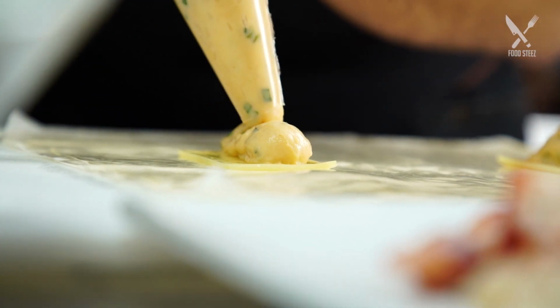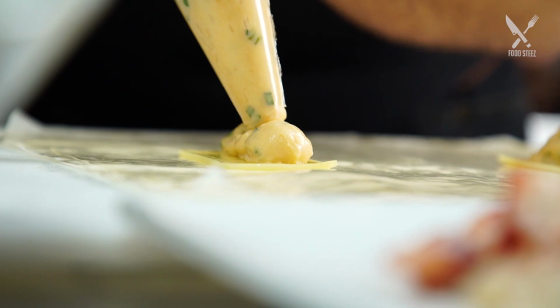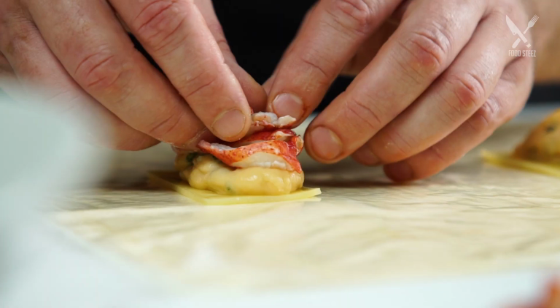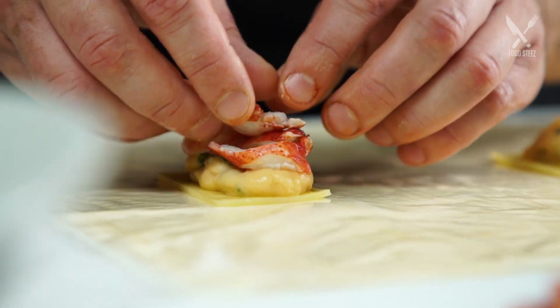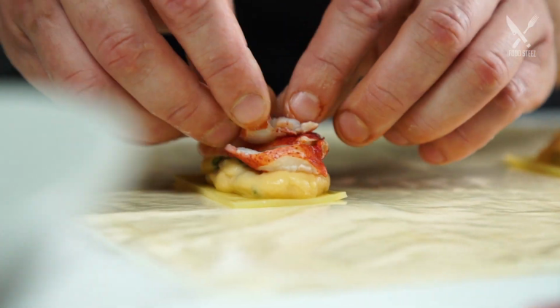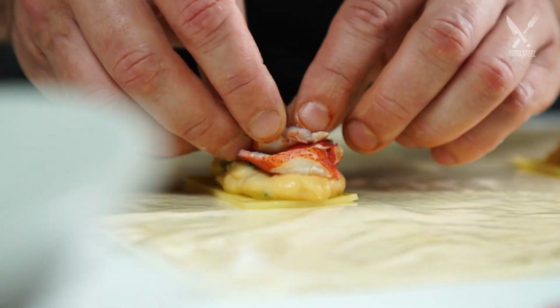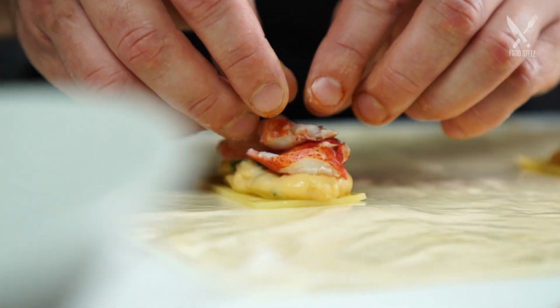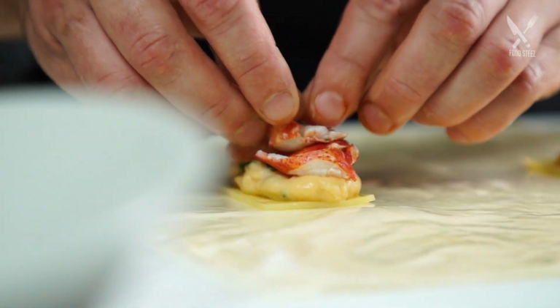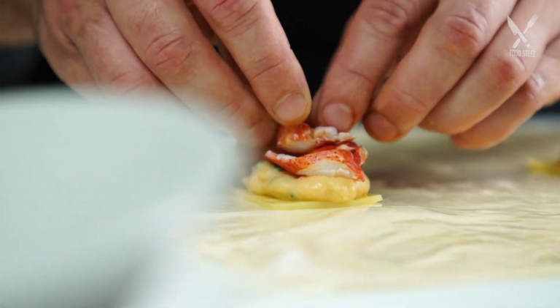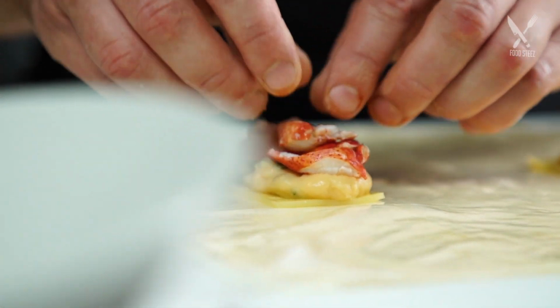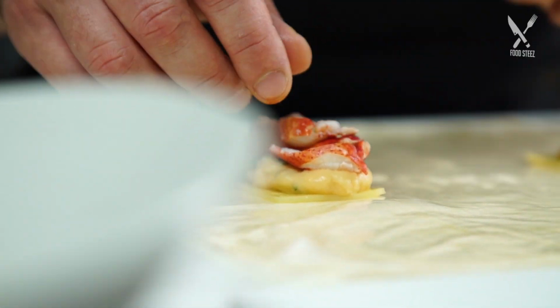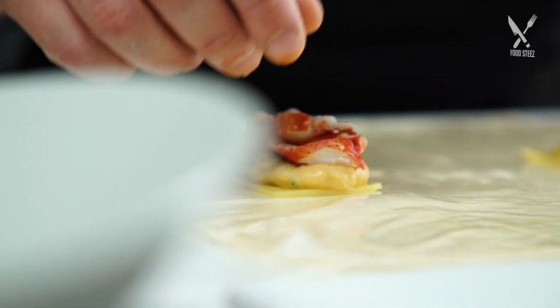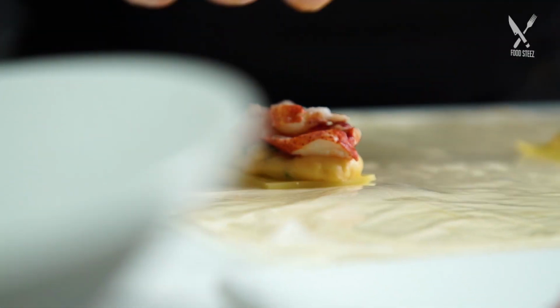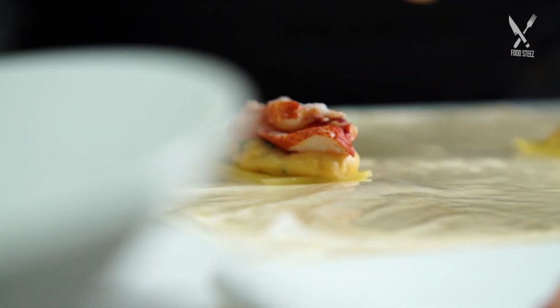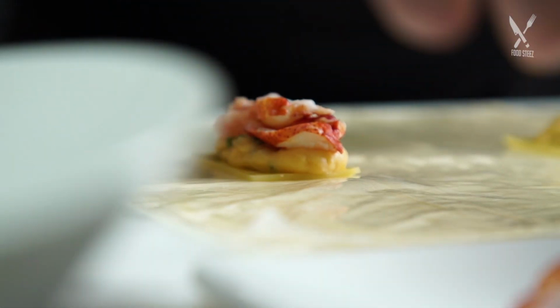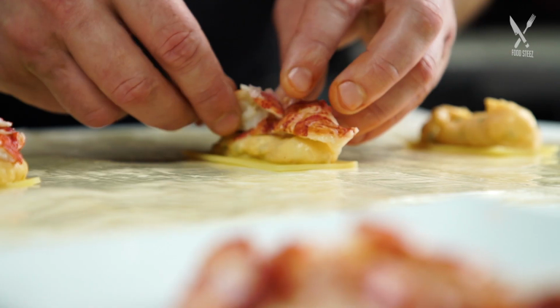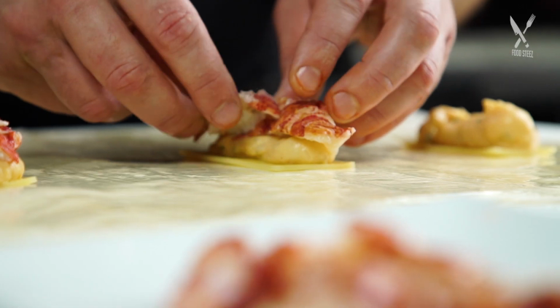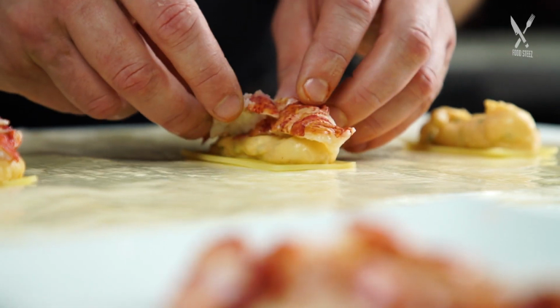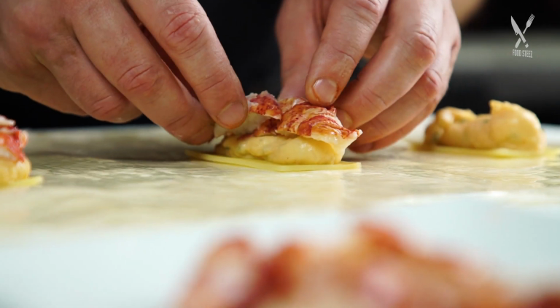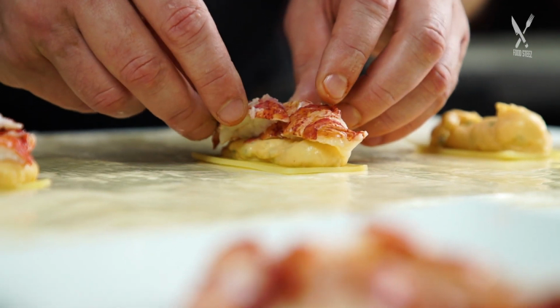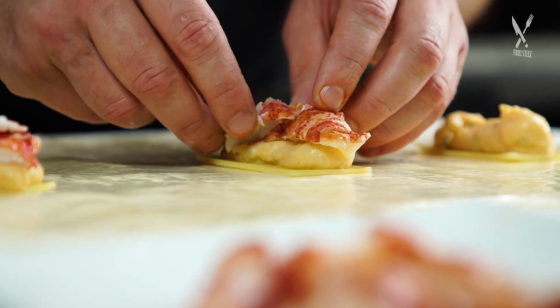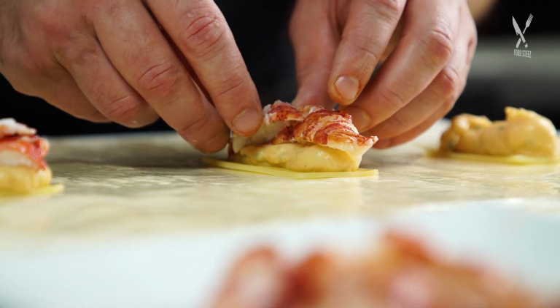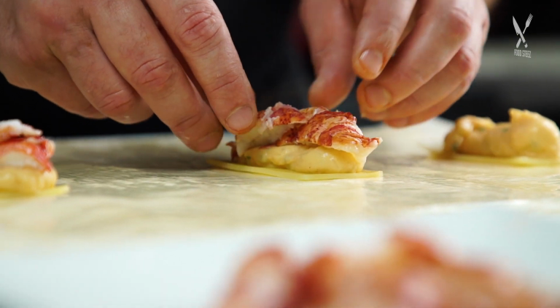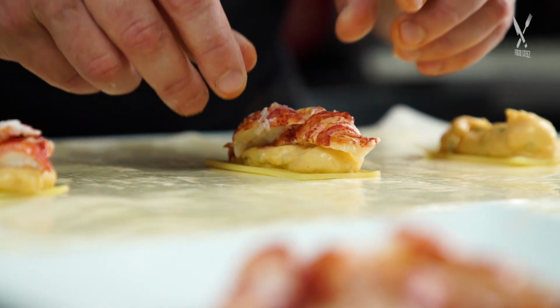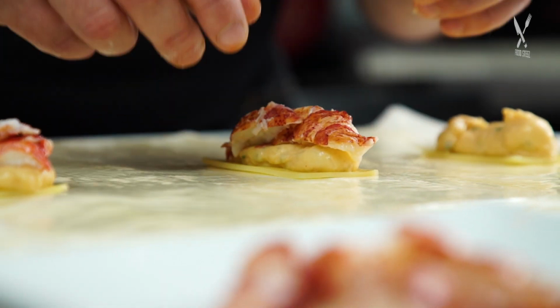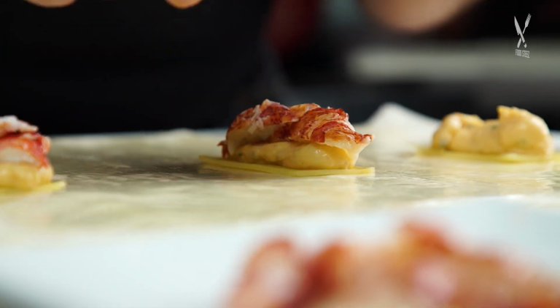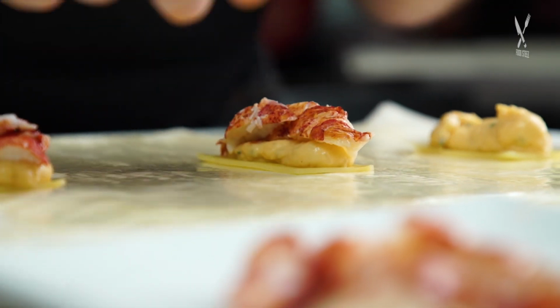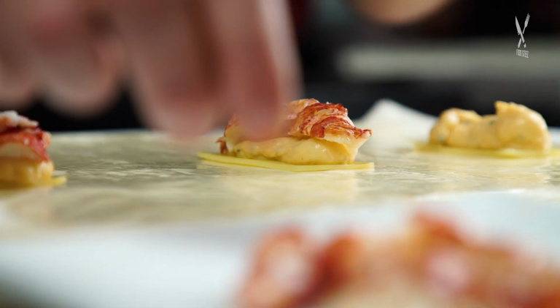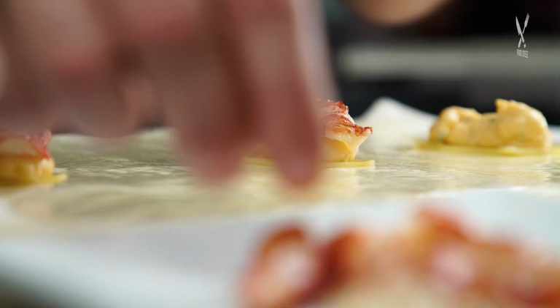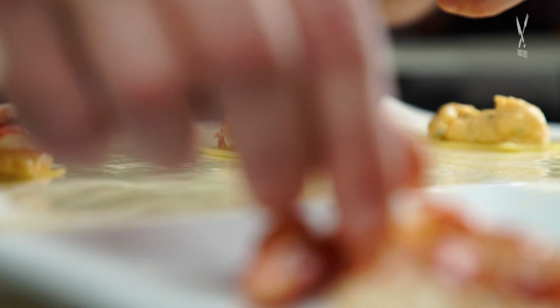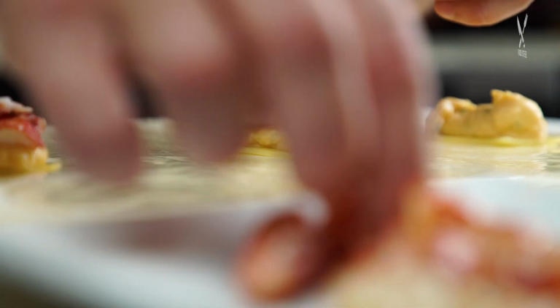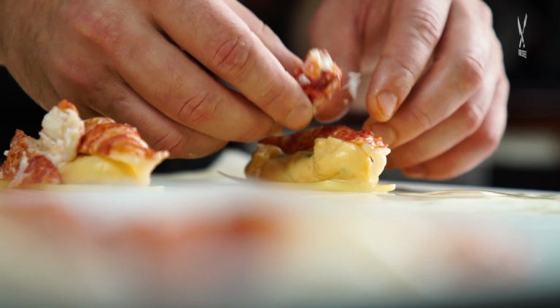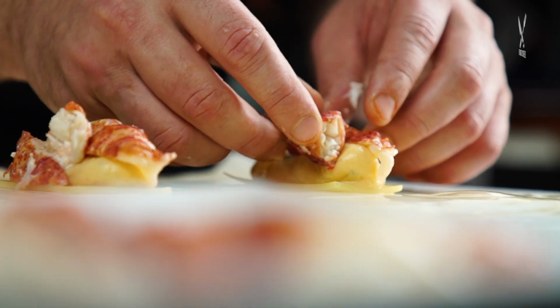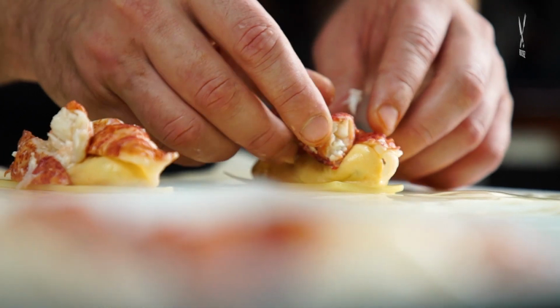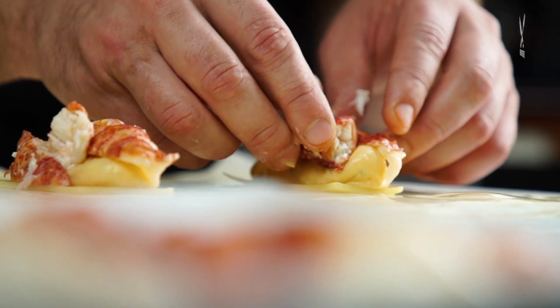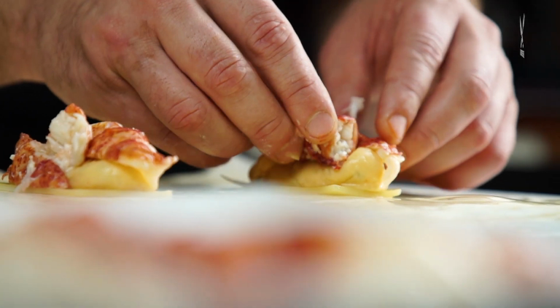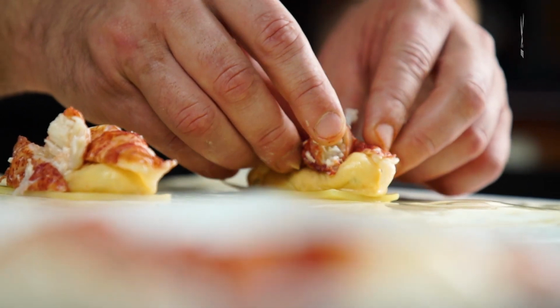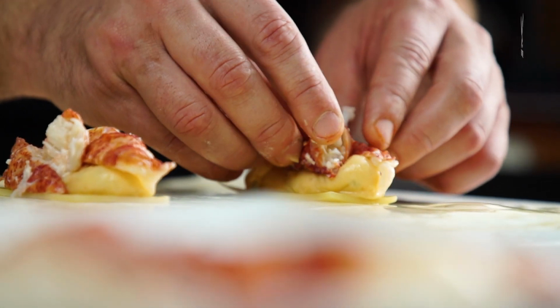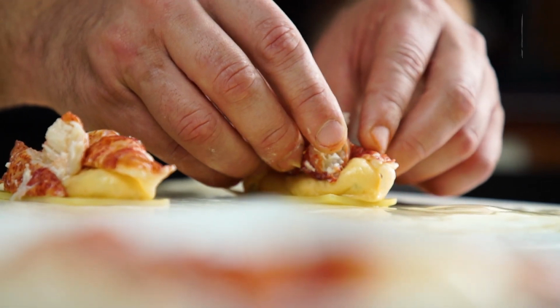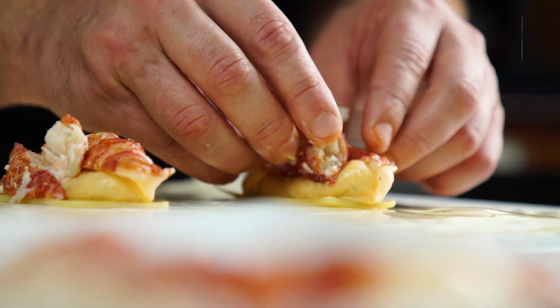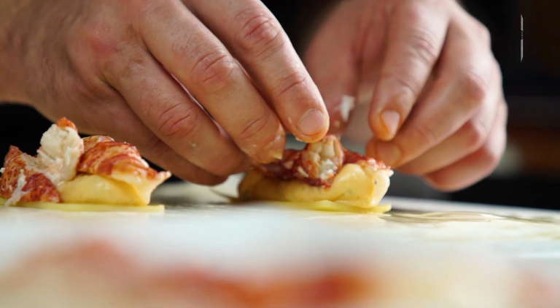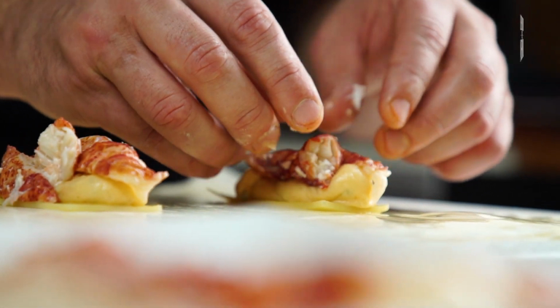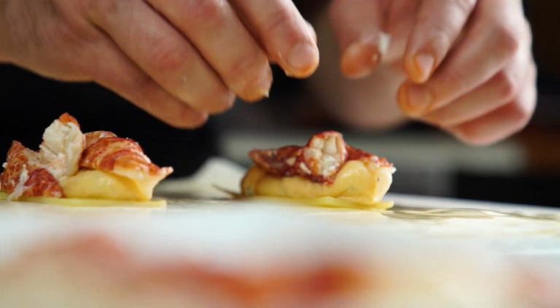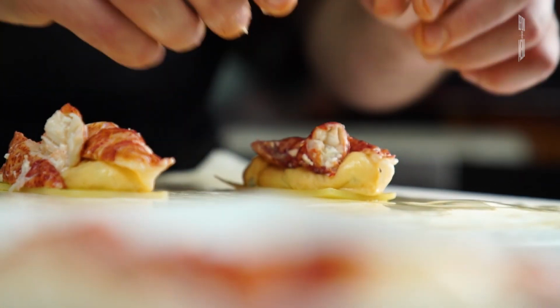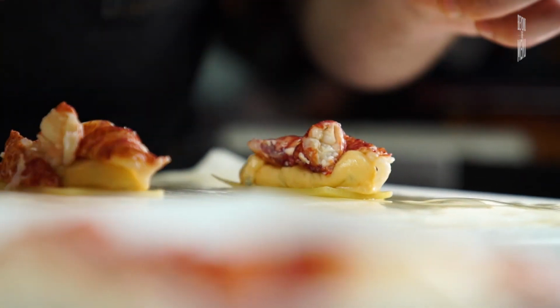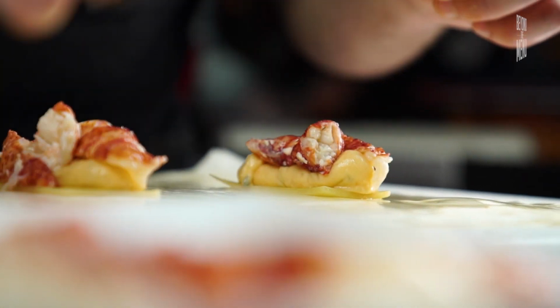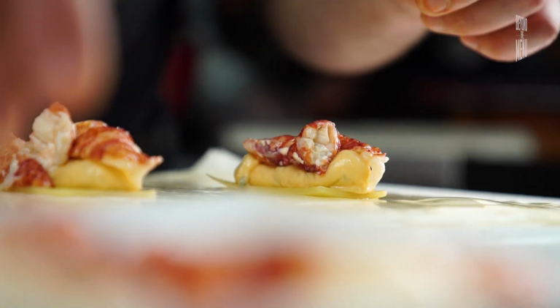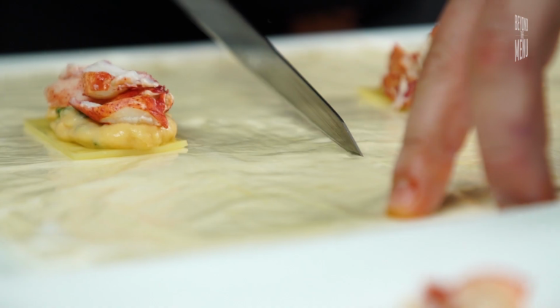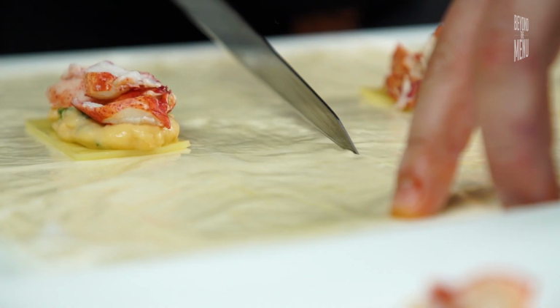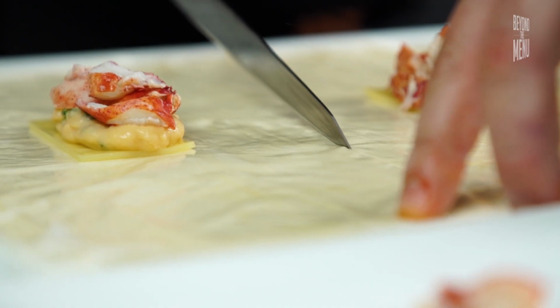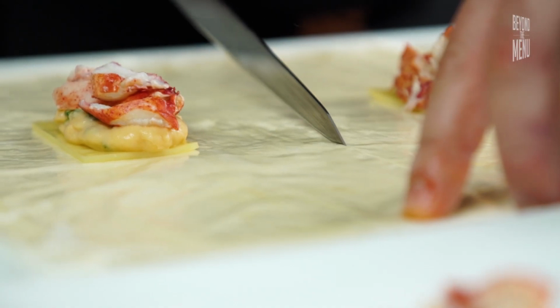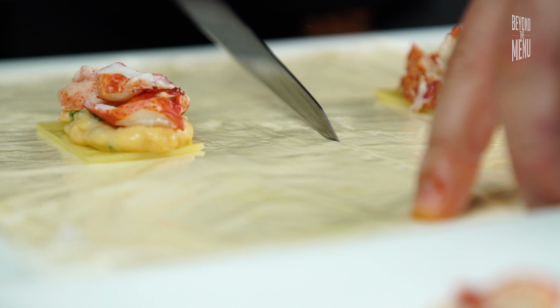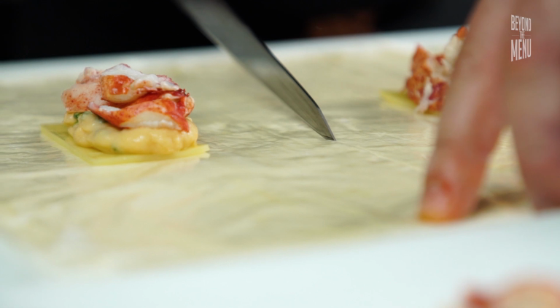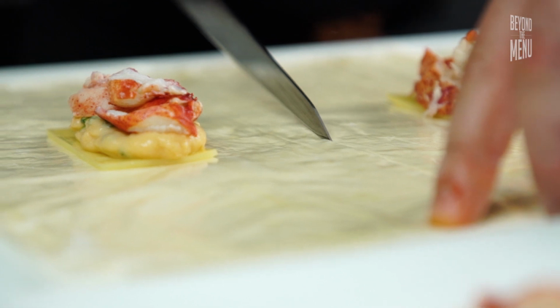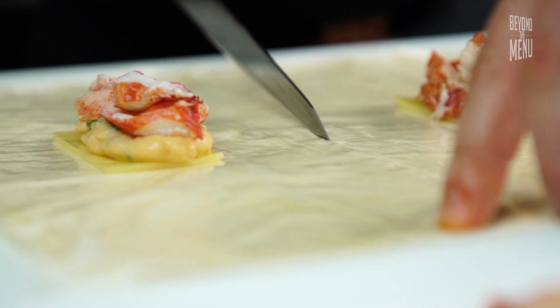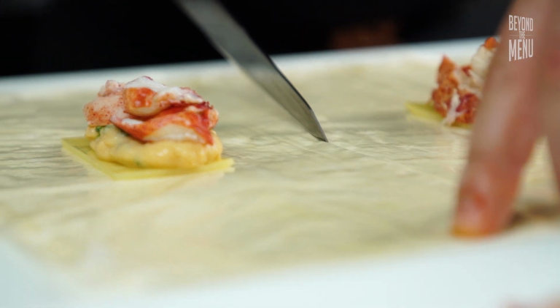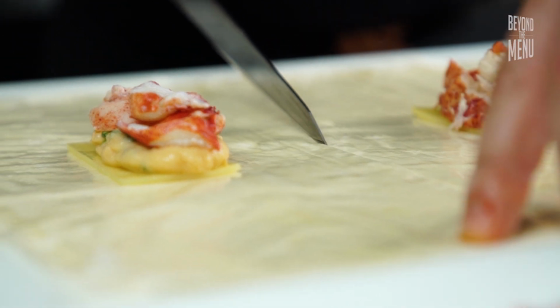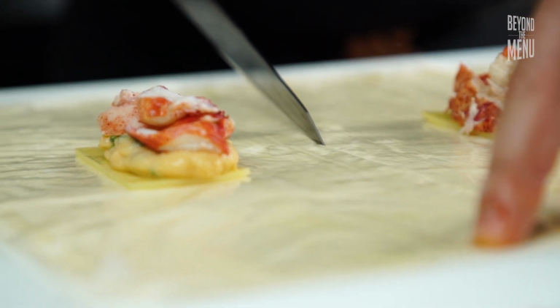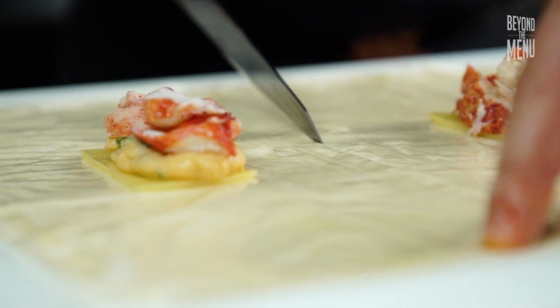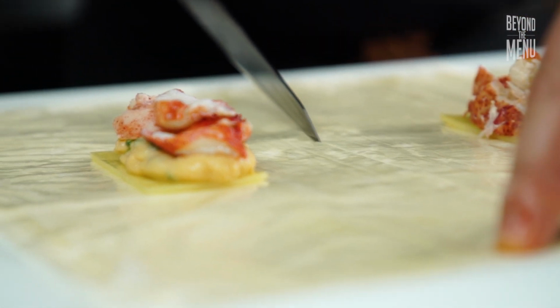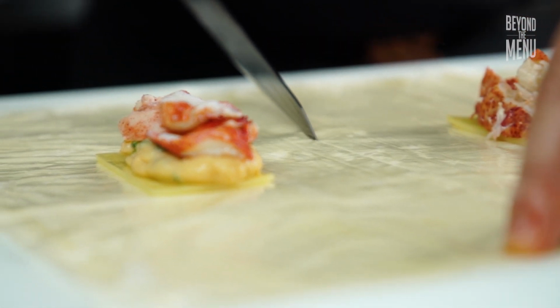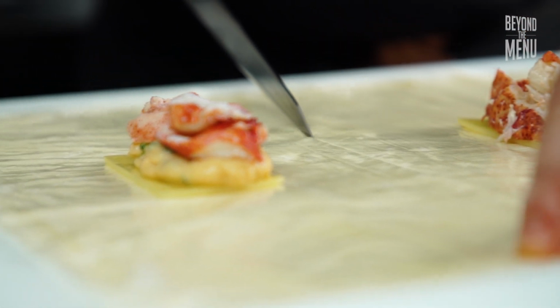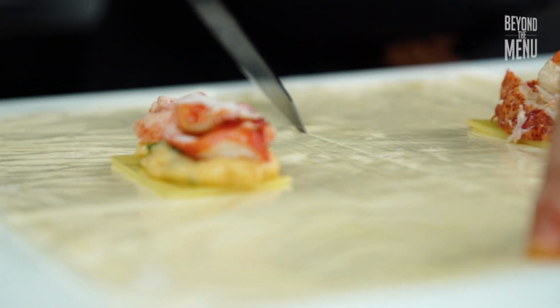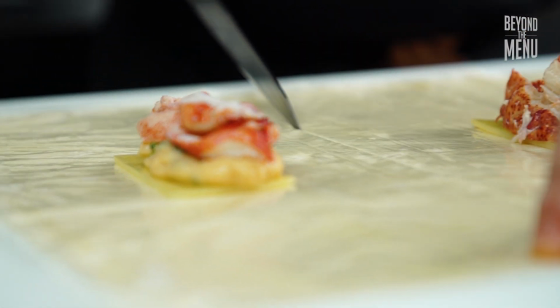And then the fresh Maine lobster — mix it up: claw, knuckle, tail. Get these things sectioned off here.